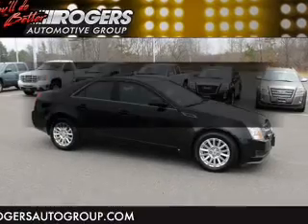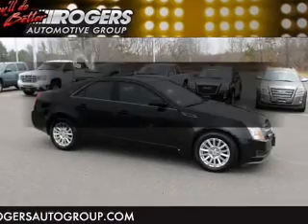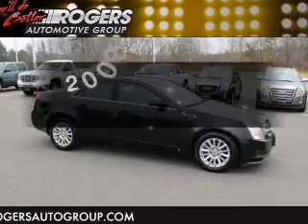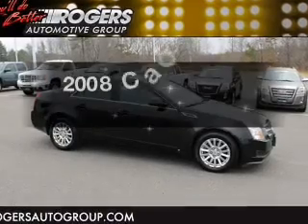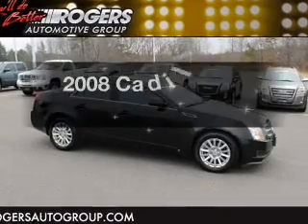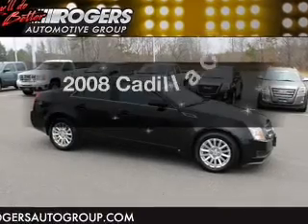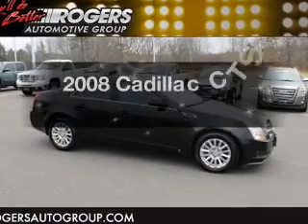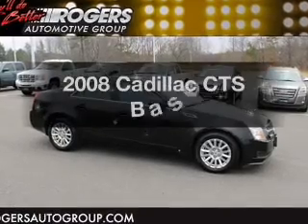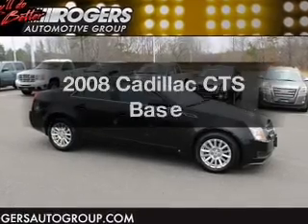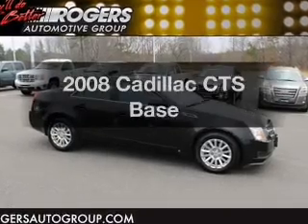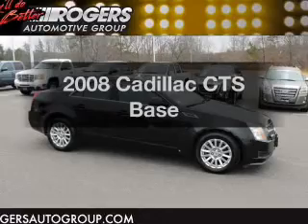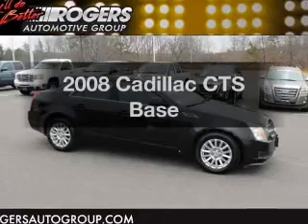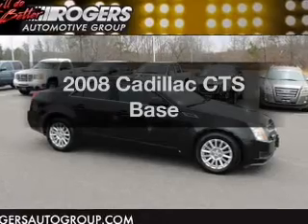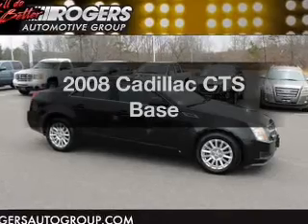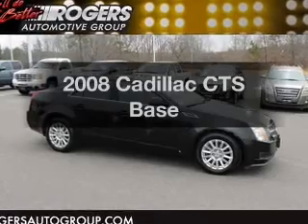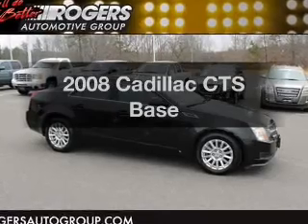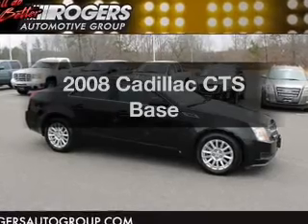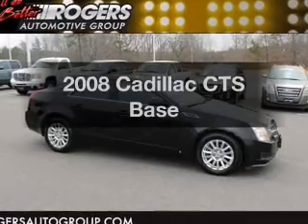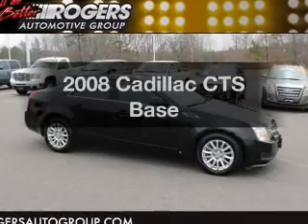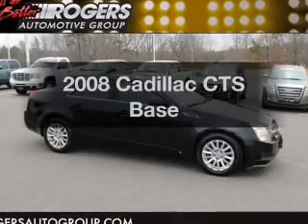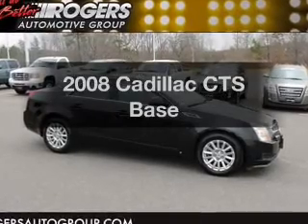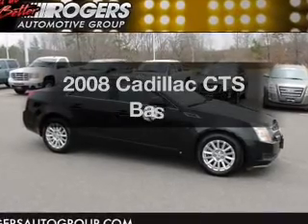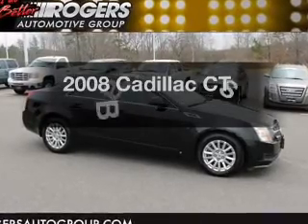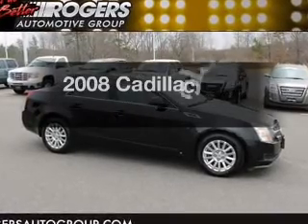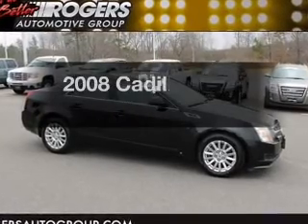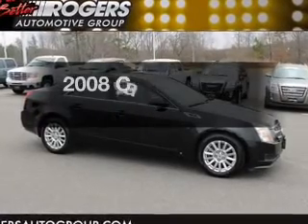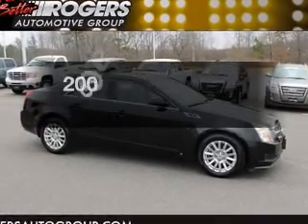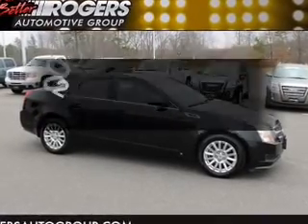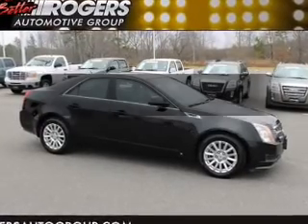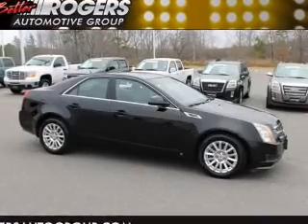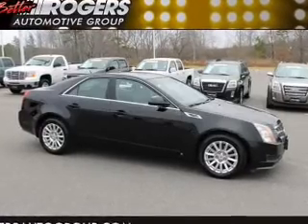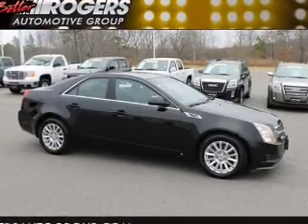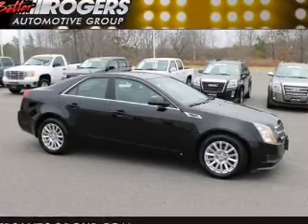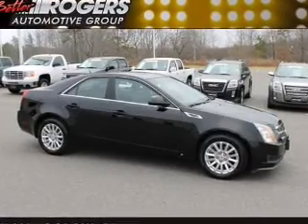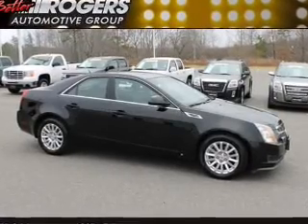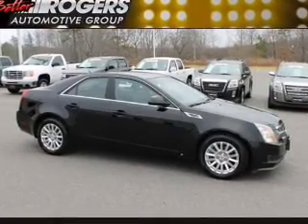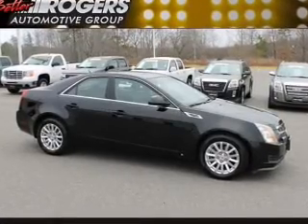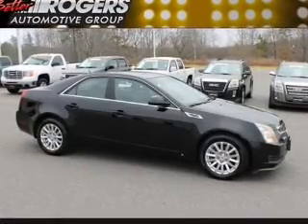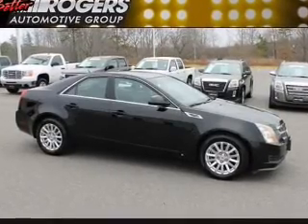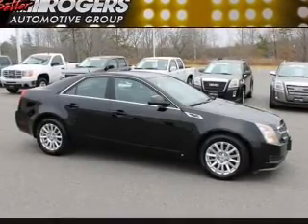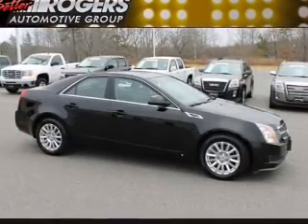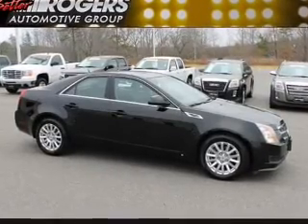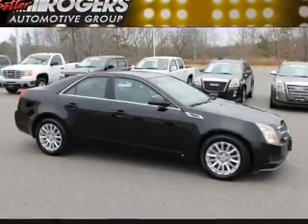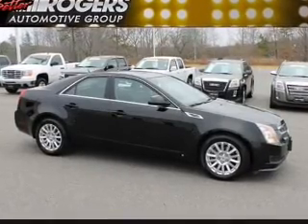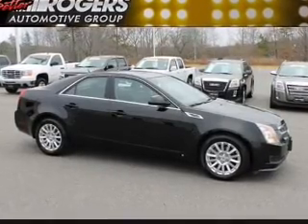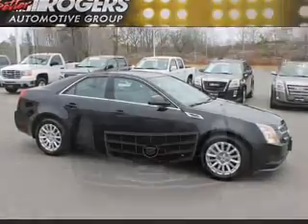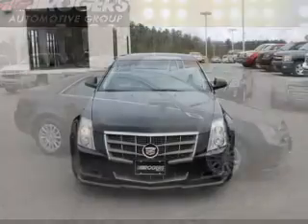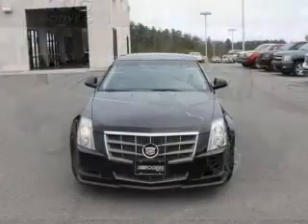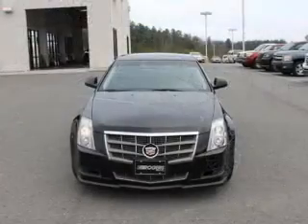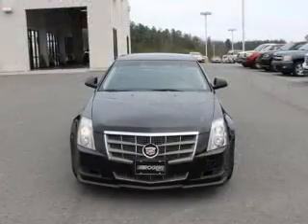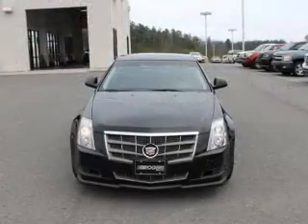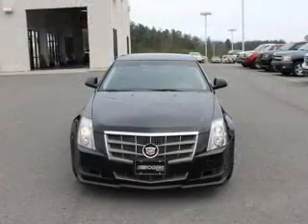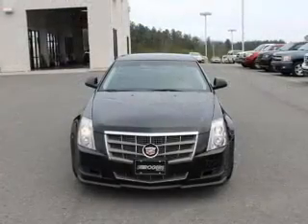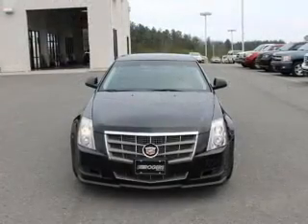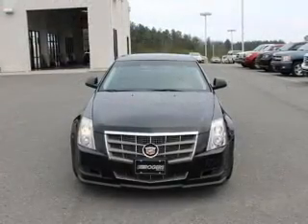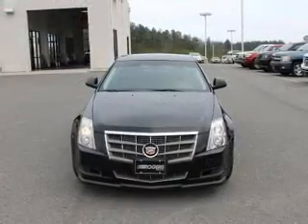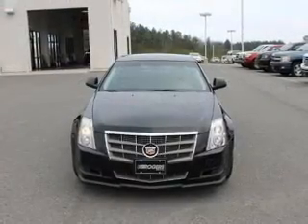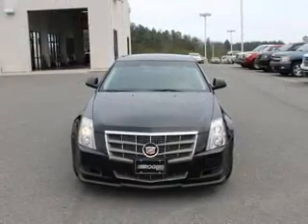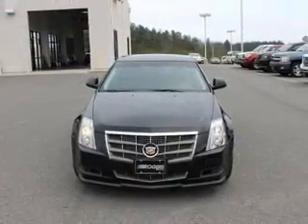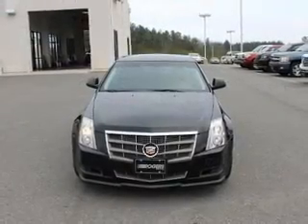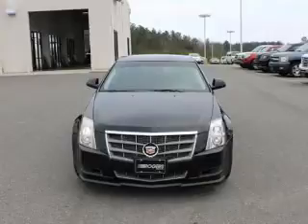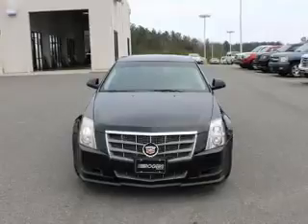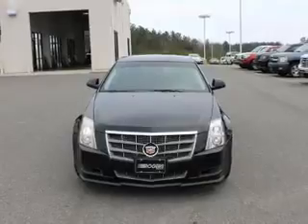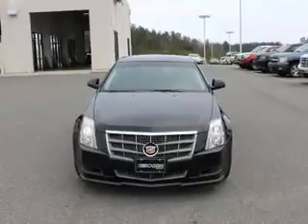Introducing the 2008 Cadillac CTS. Travel the roads in style and comfort in this great vehicle.